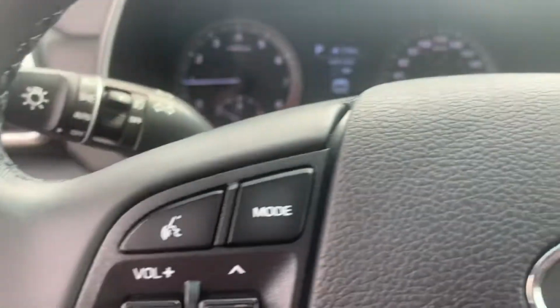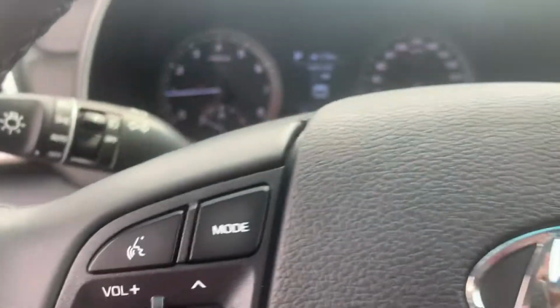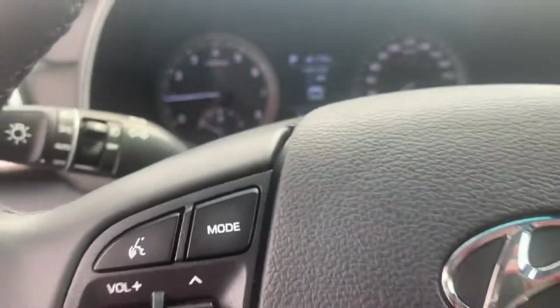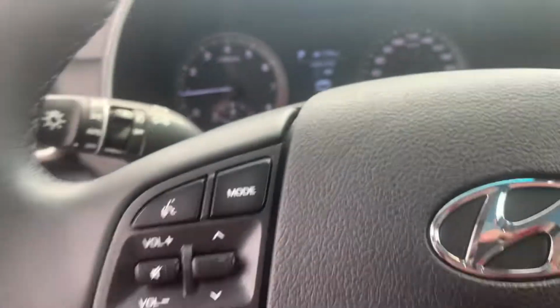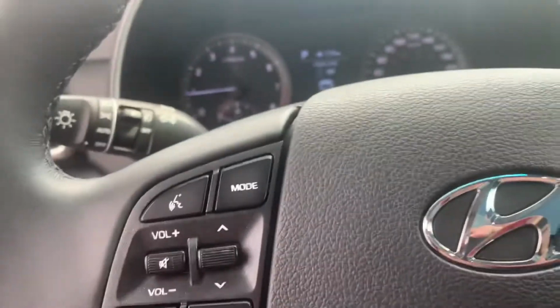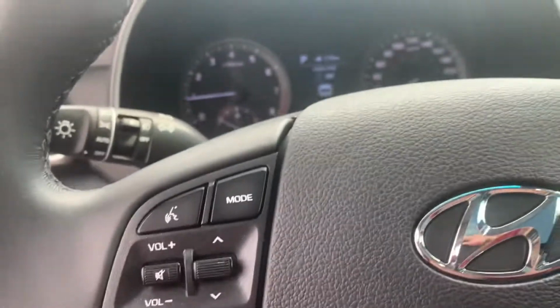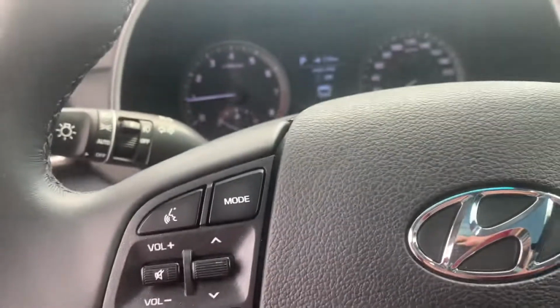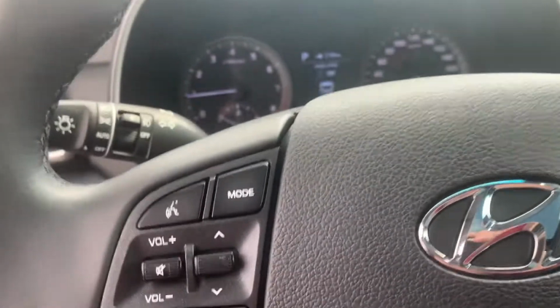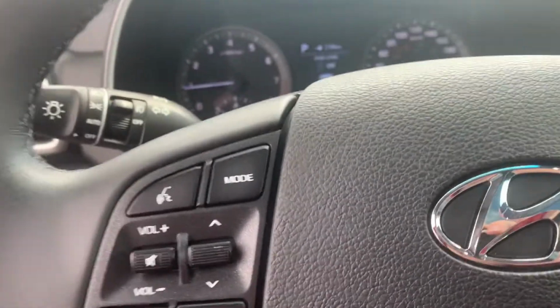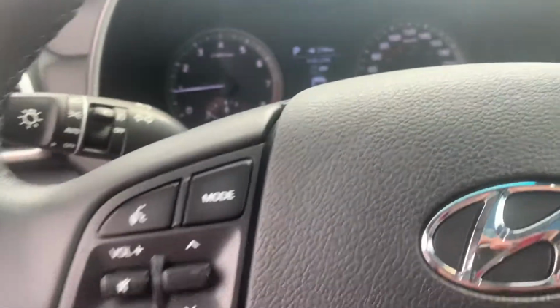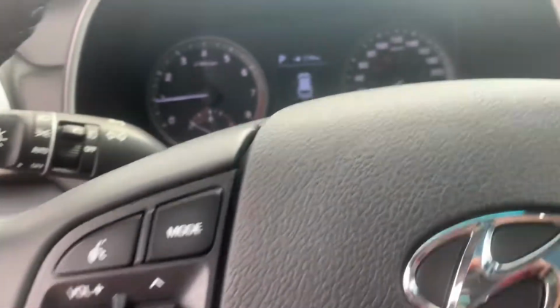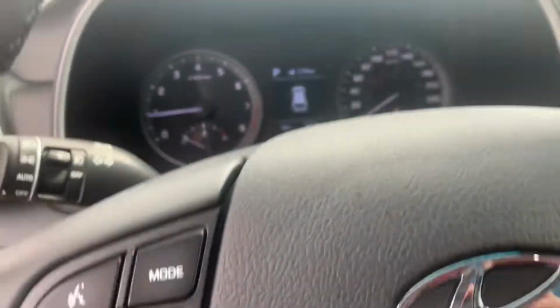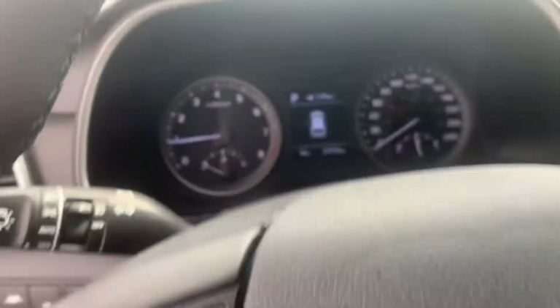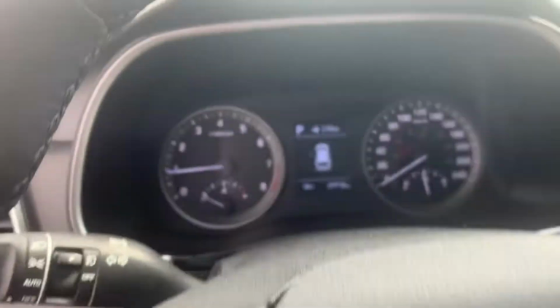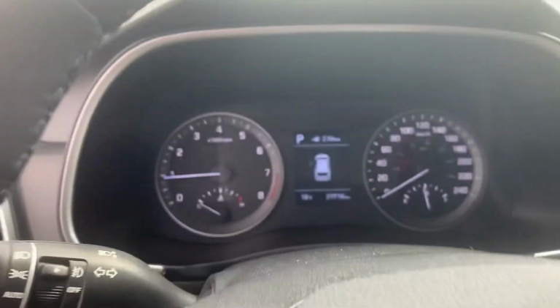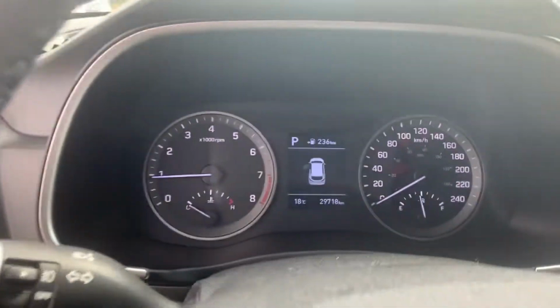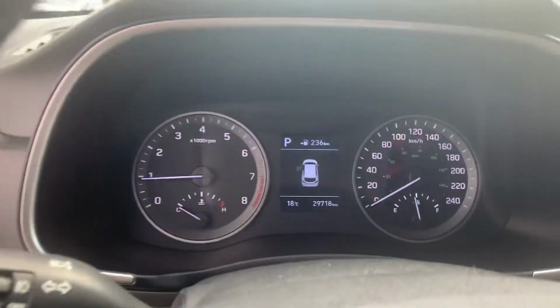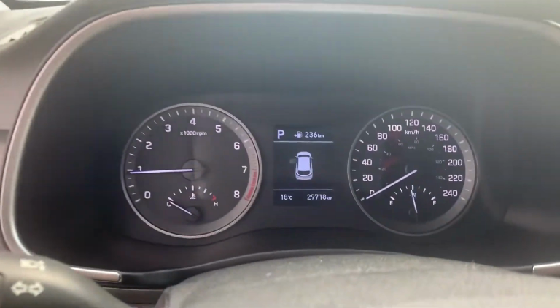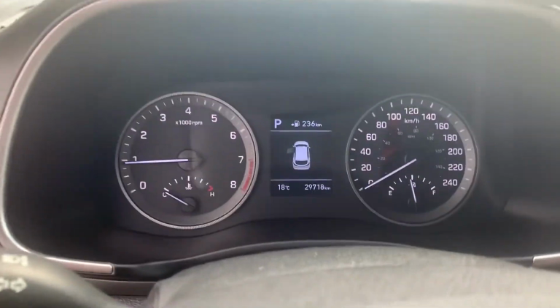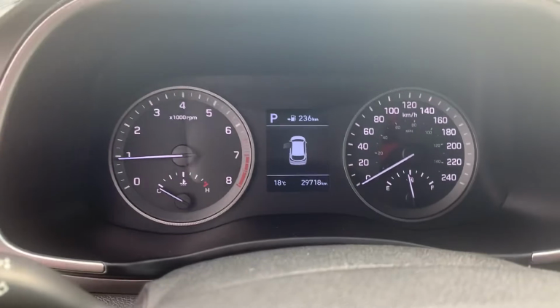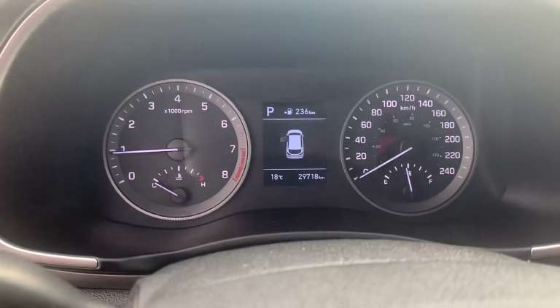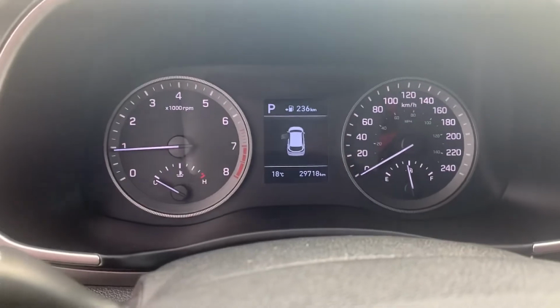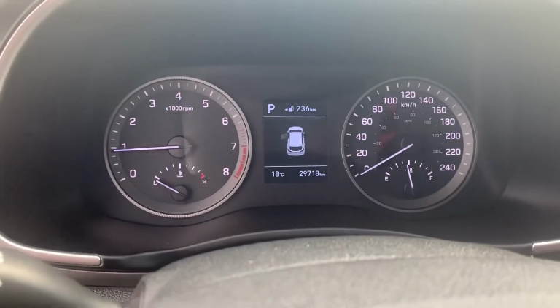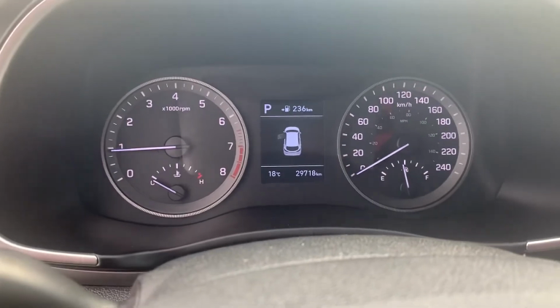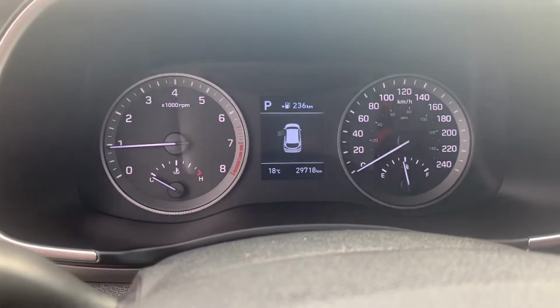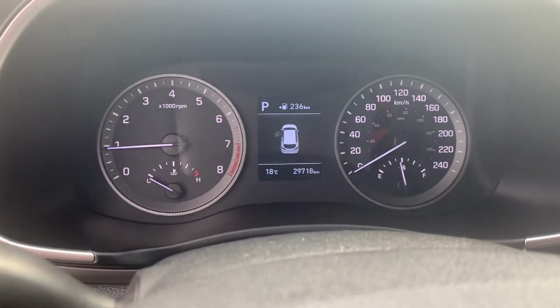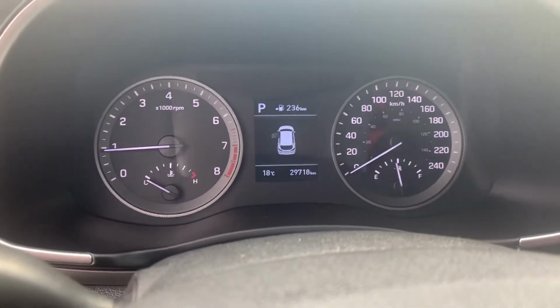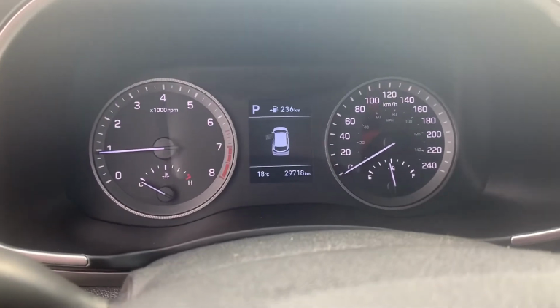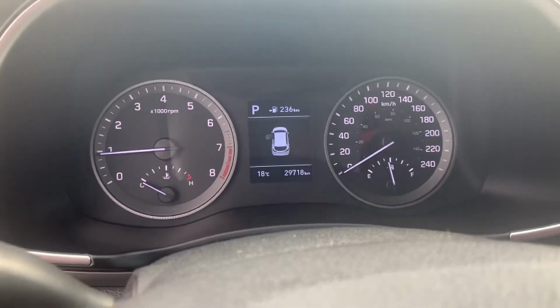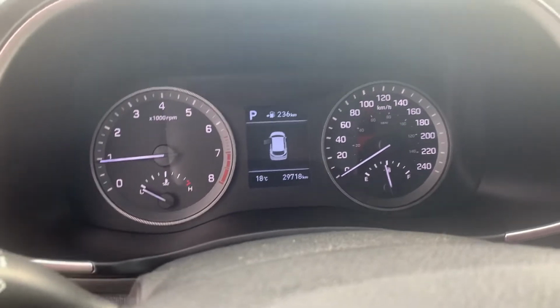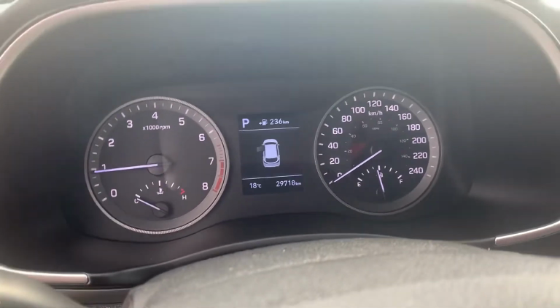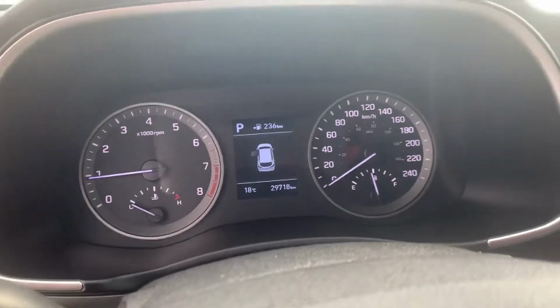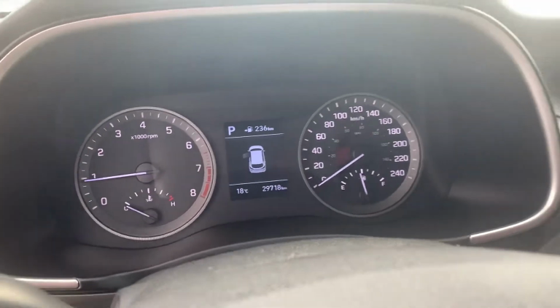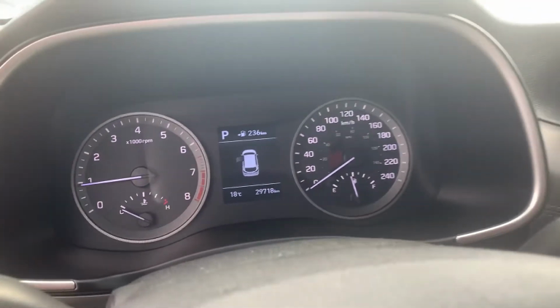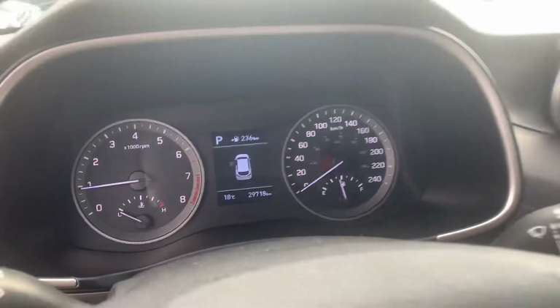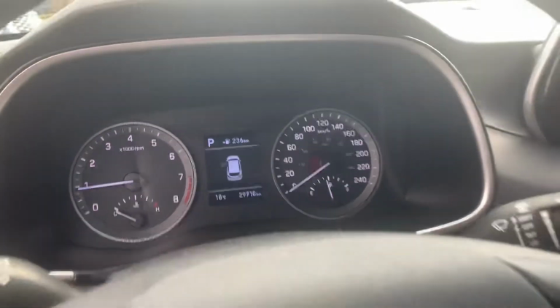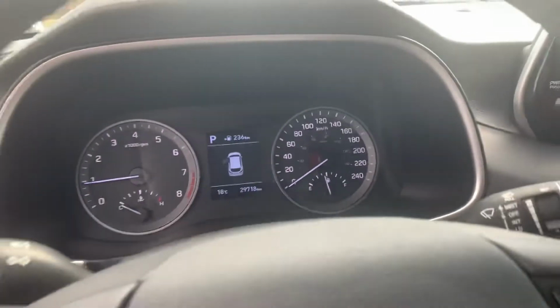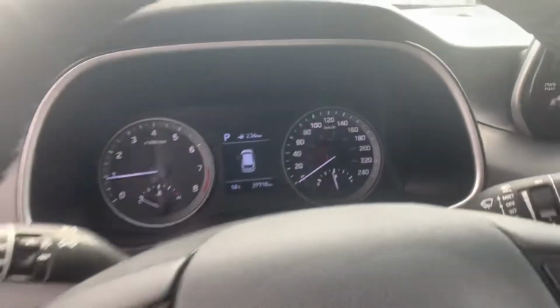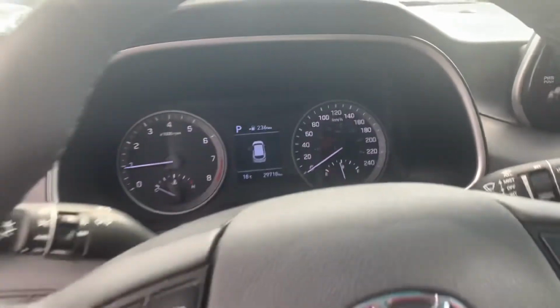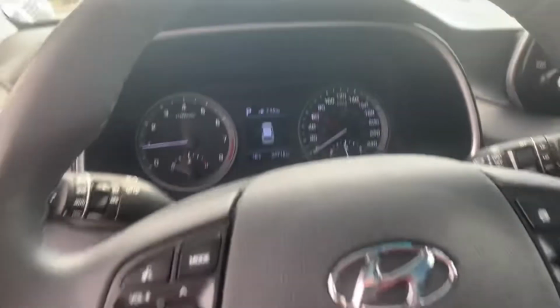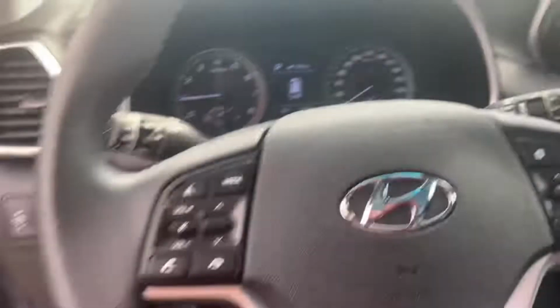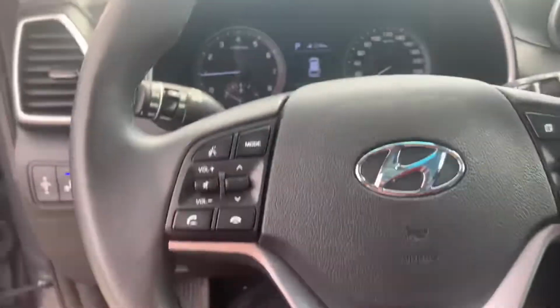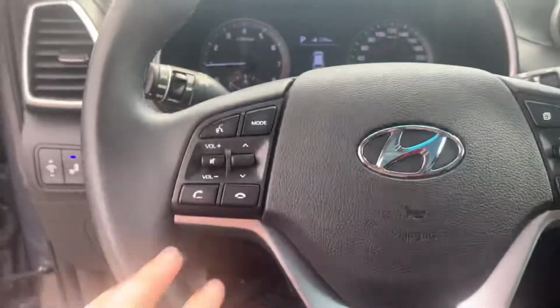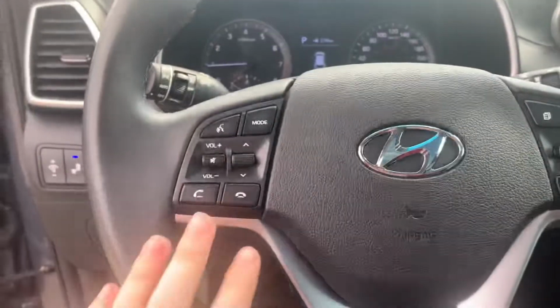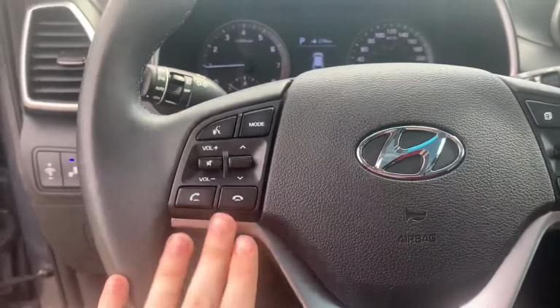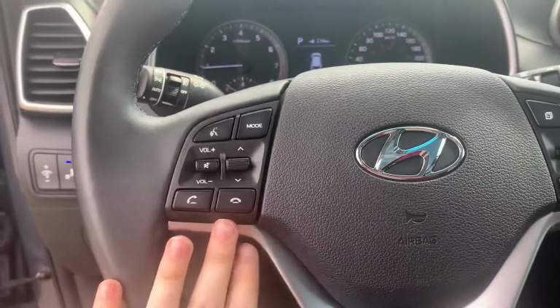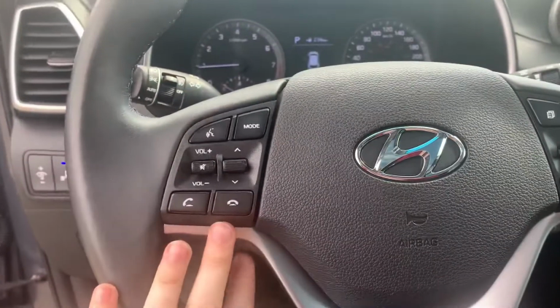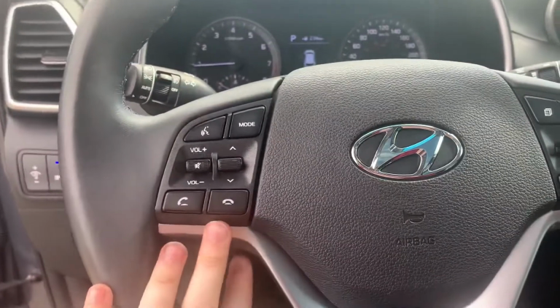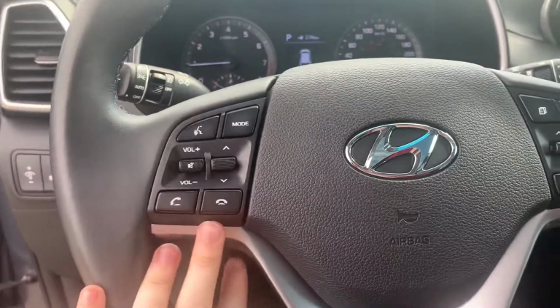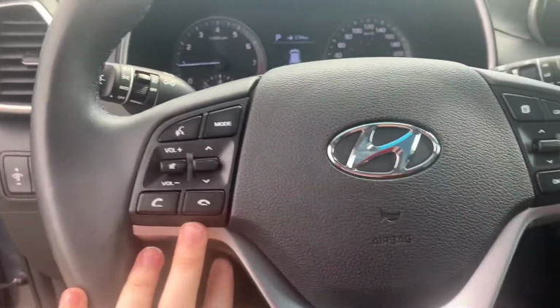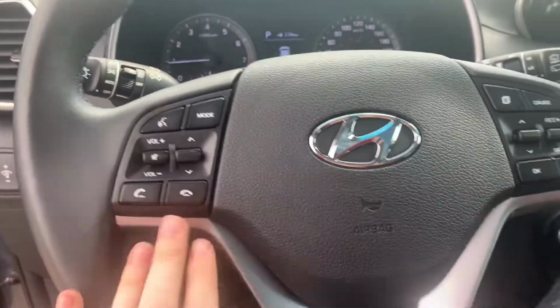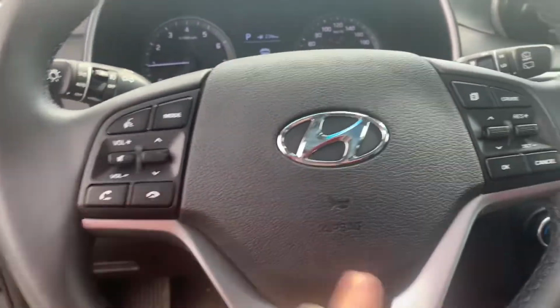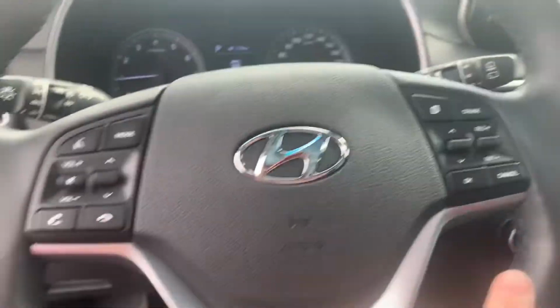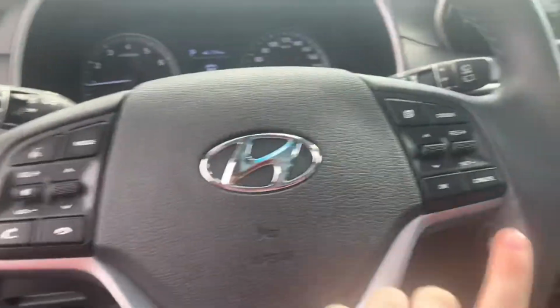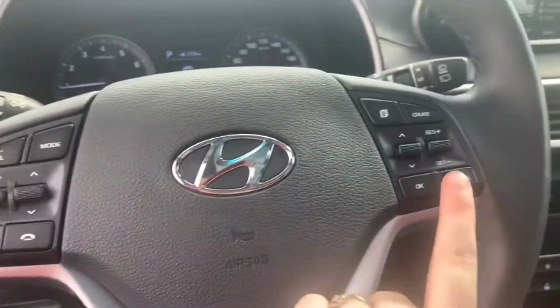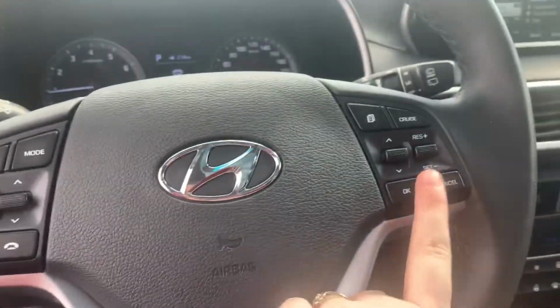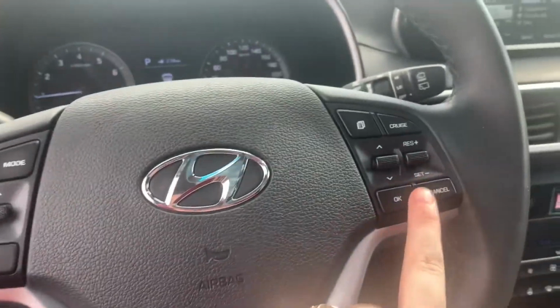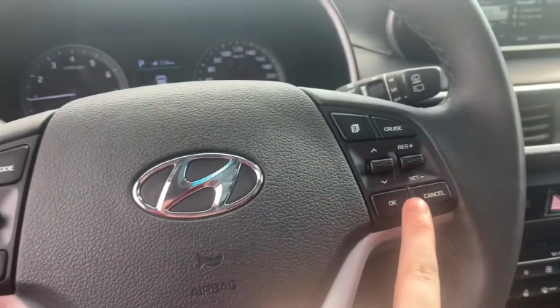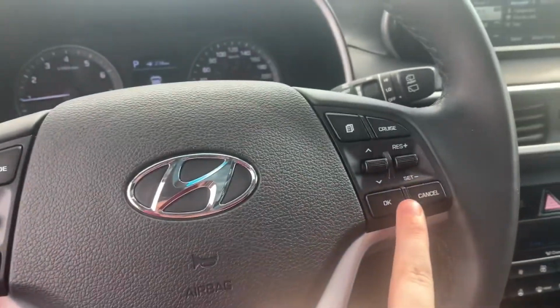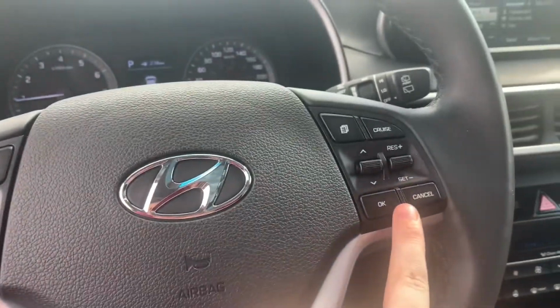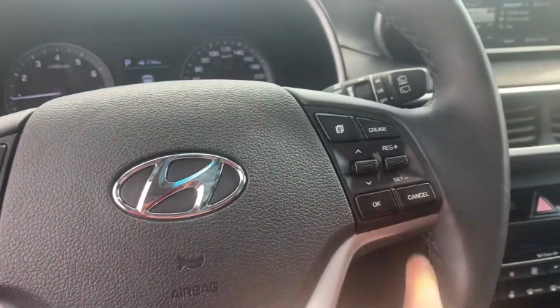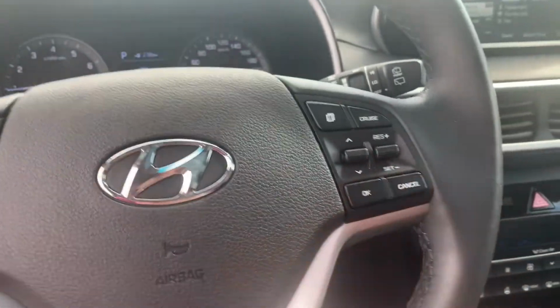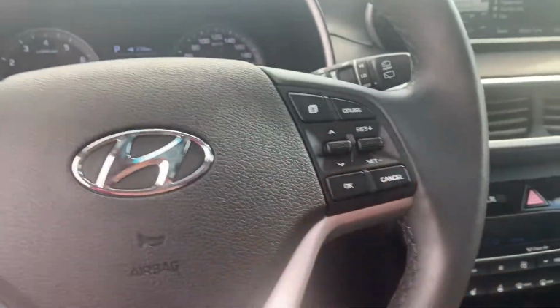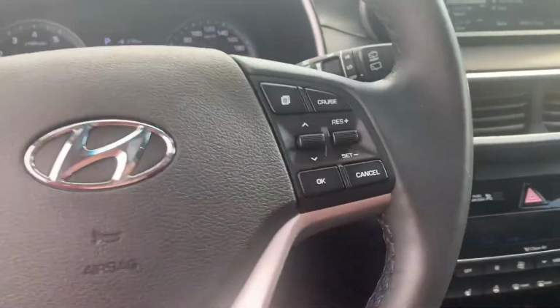For 2019, this has just under 30,000 kilometers on it. You have your steering wheel mounted phone controls as well as your cruise control.